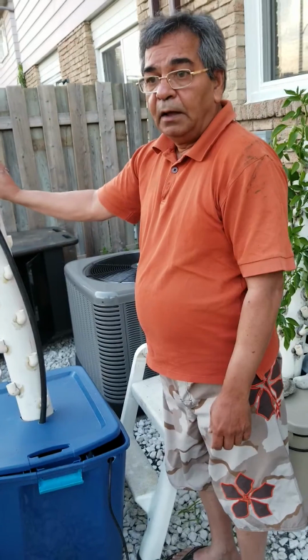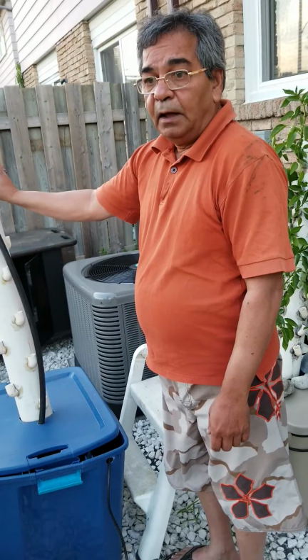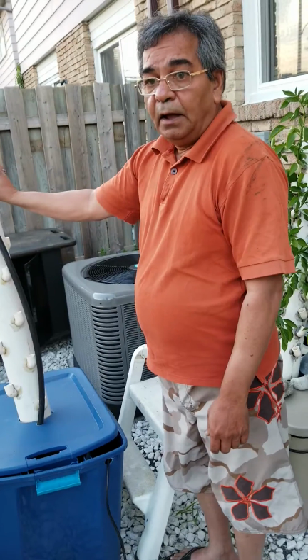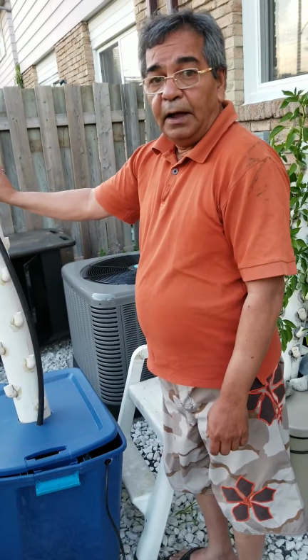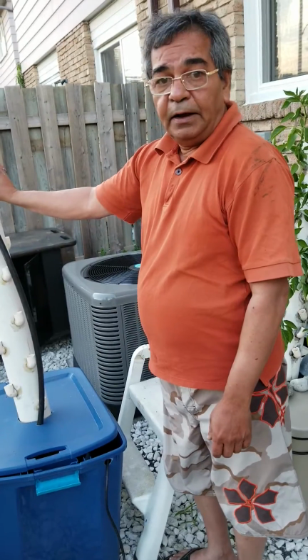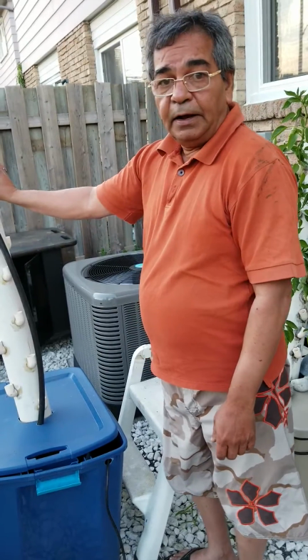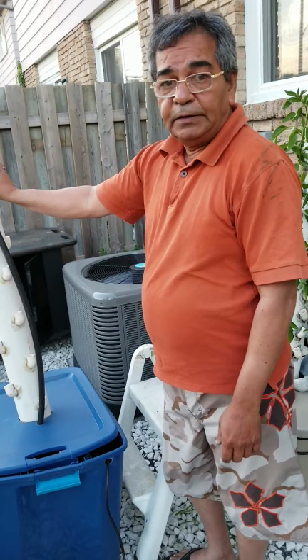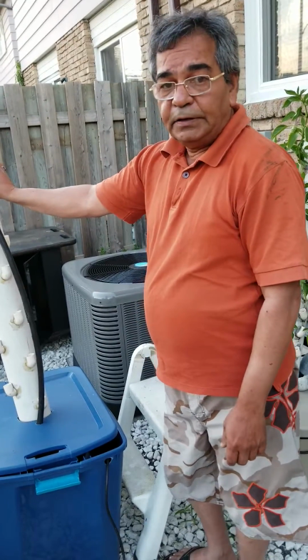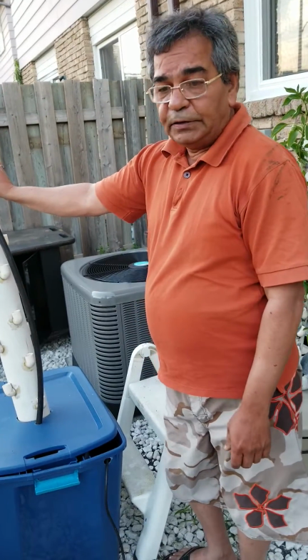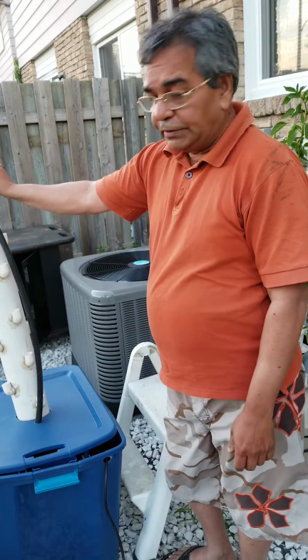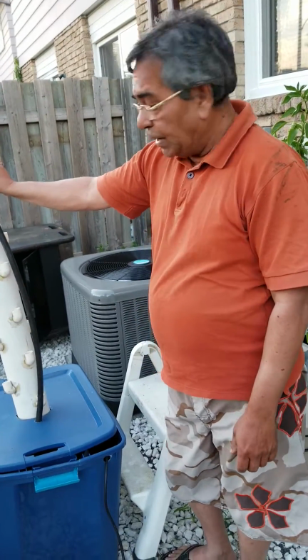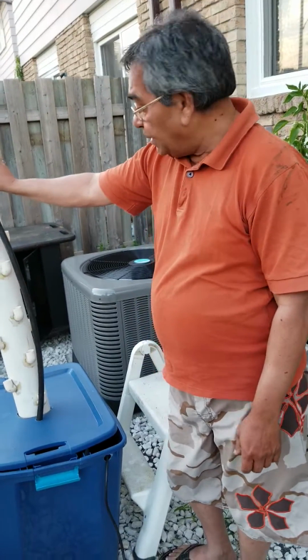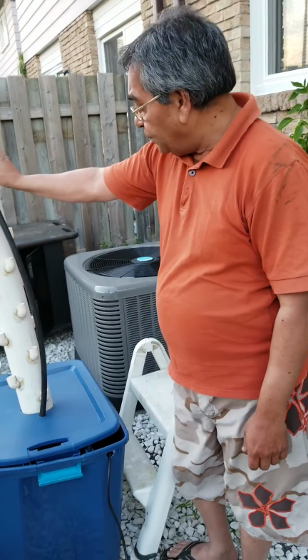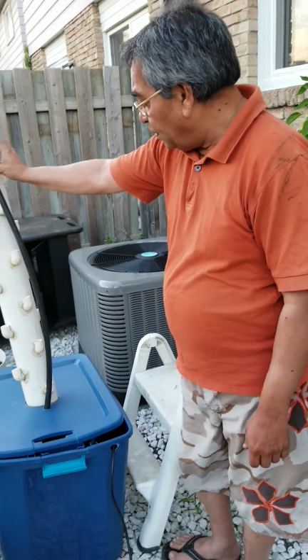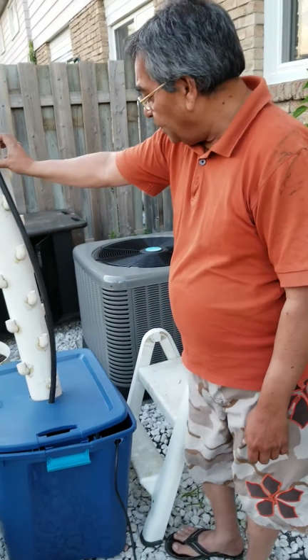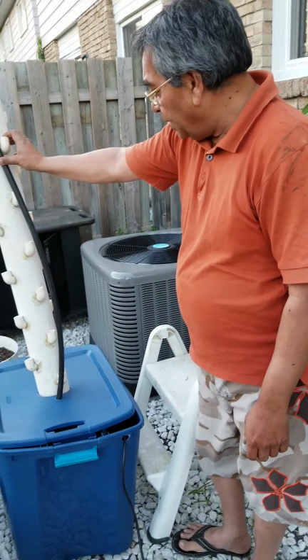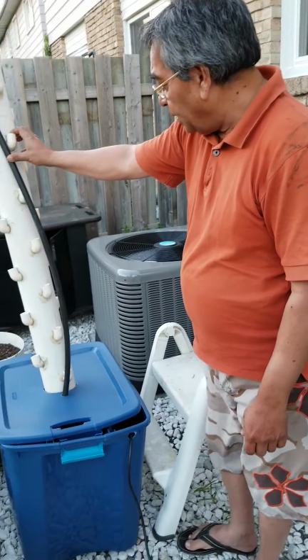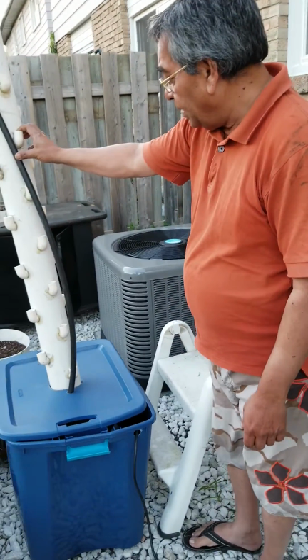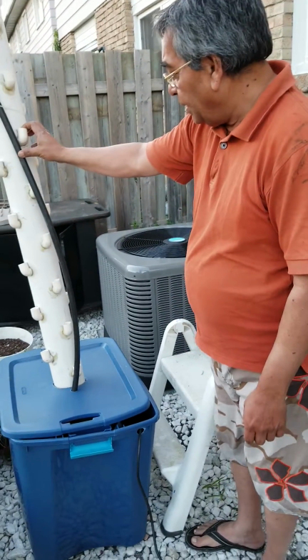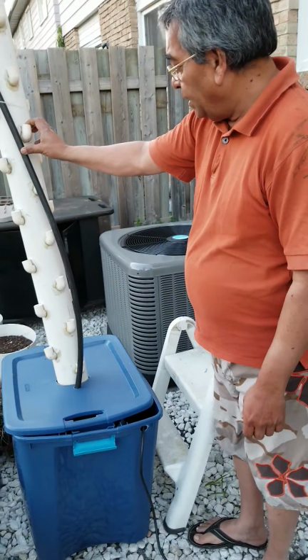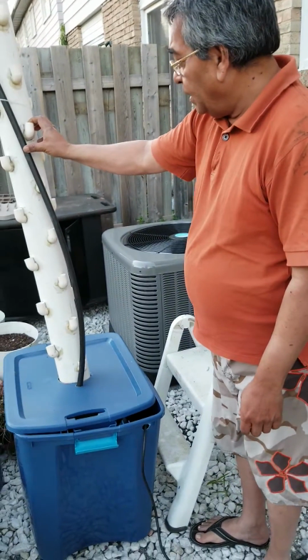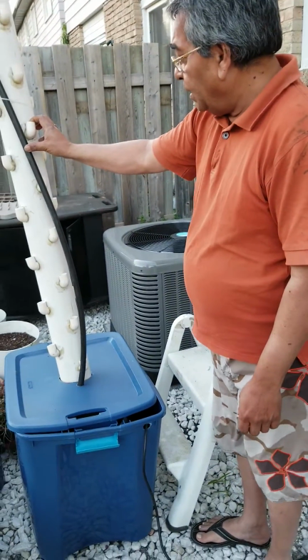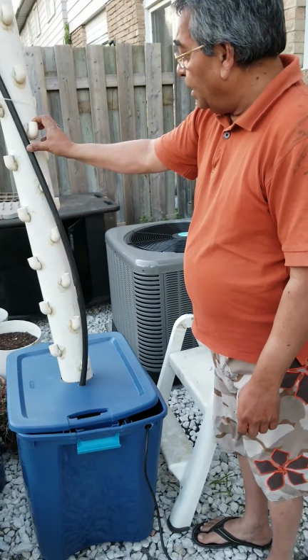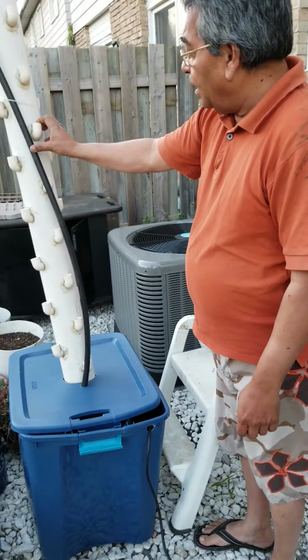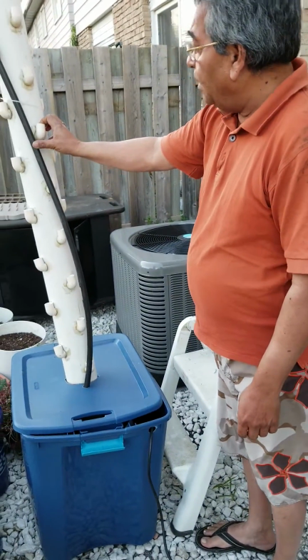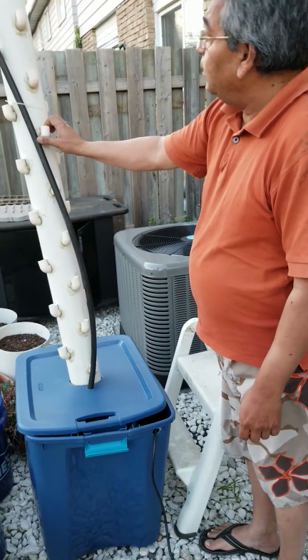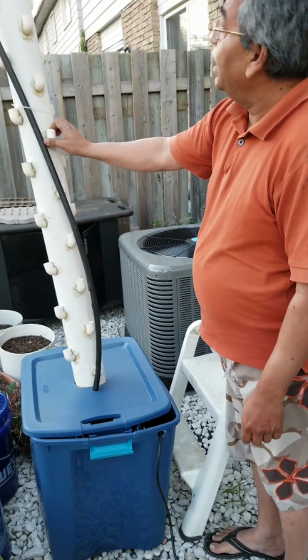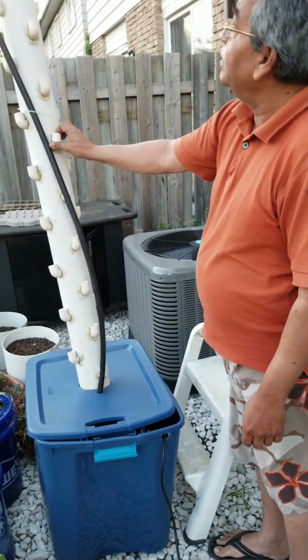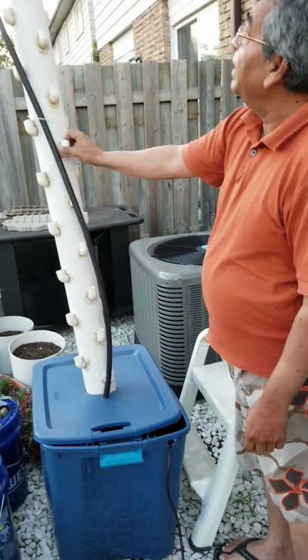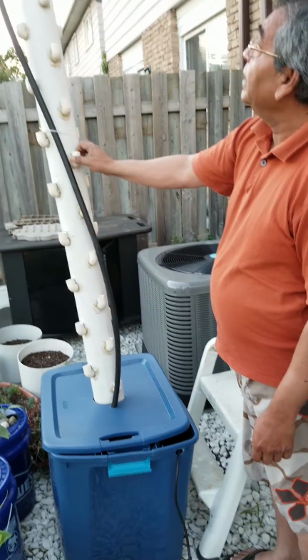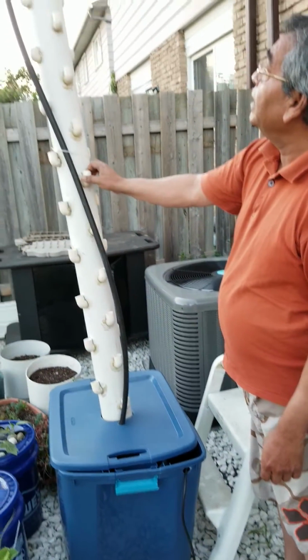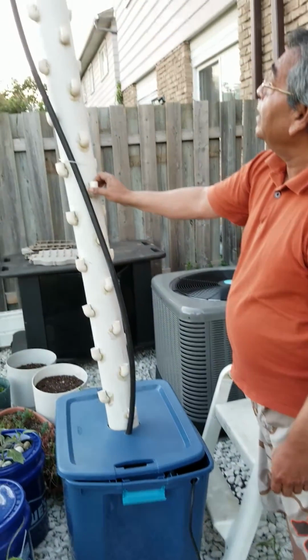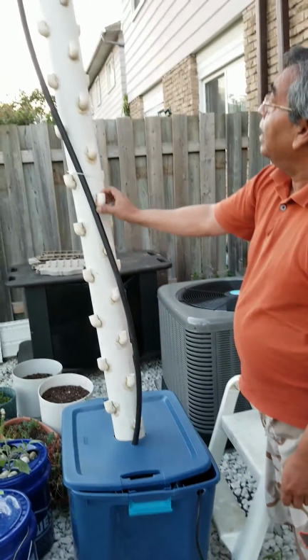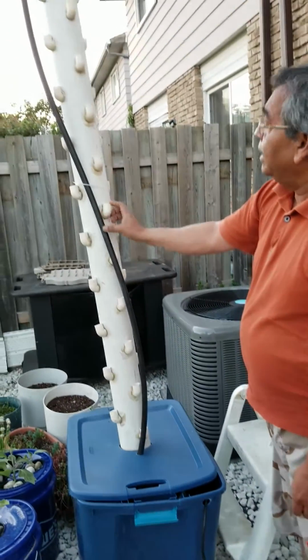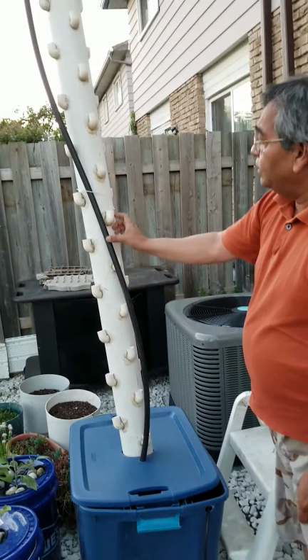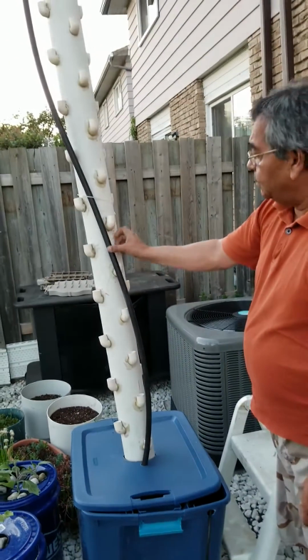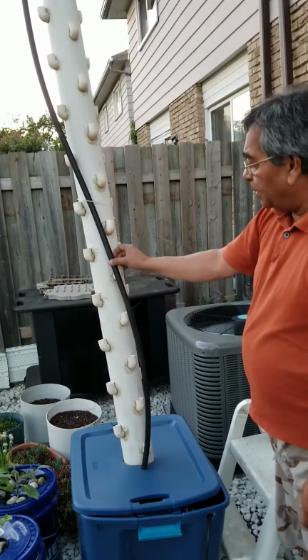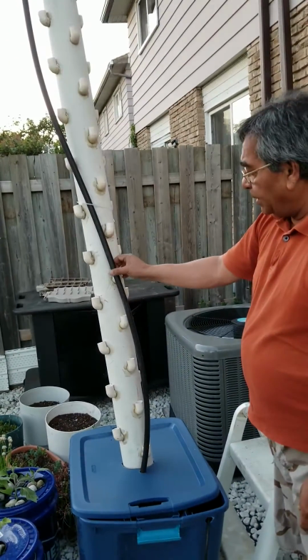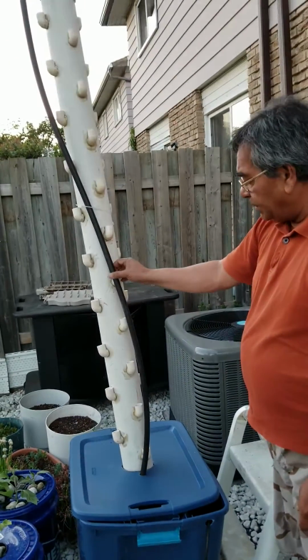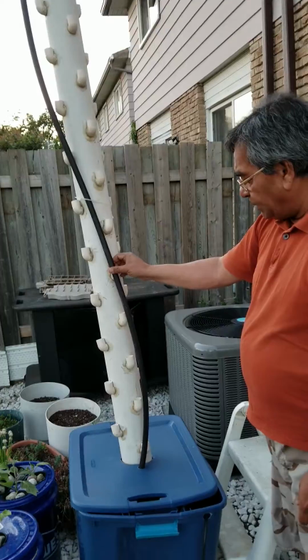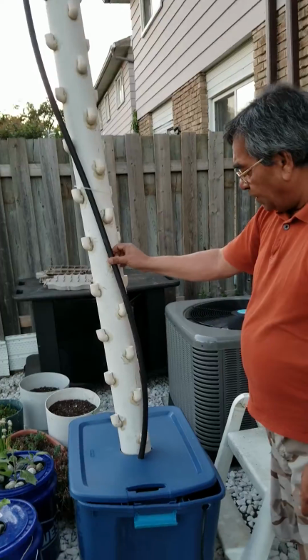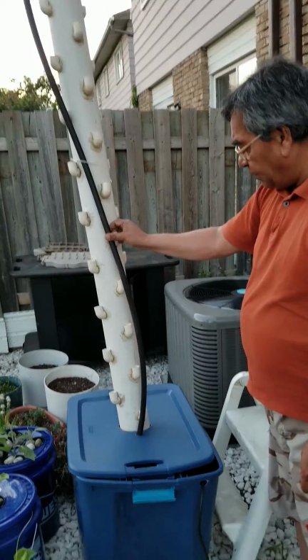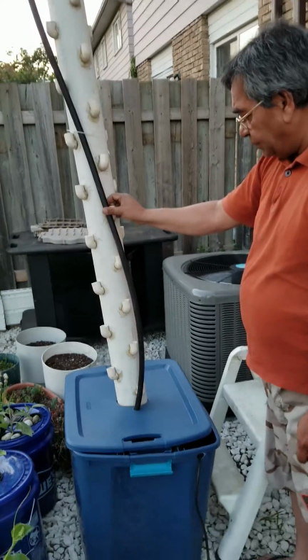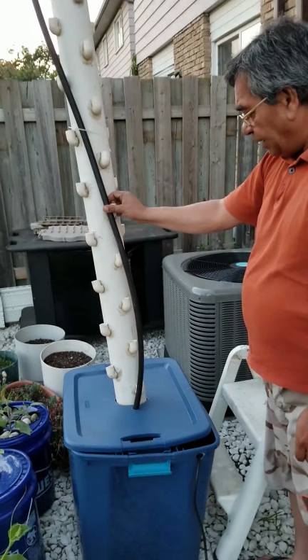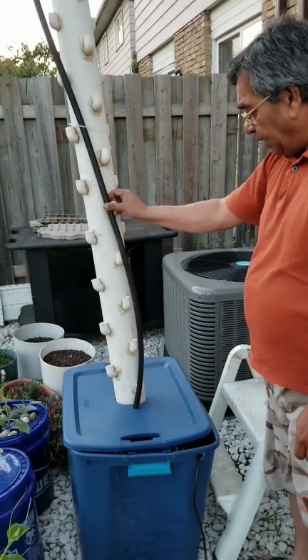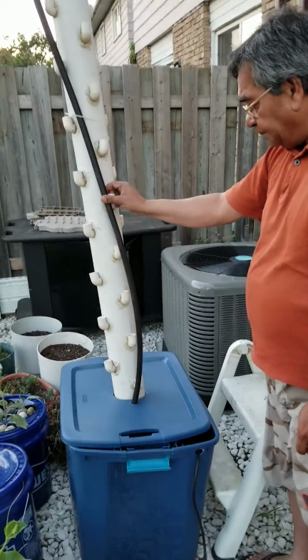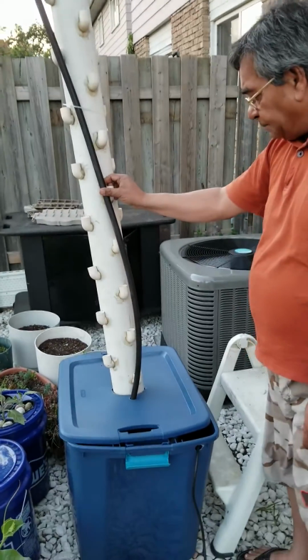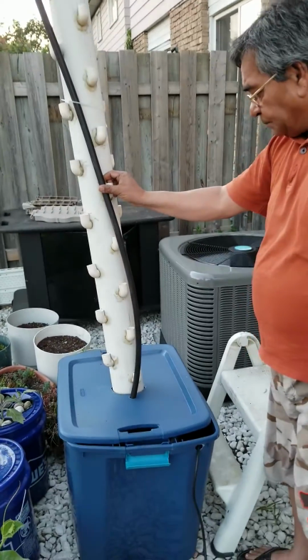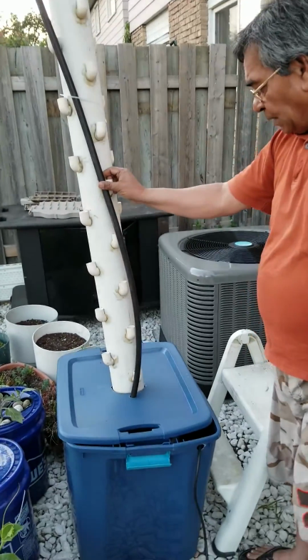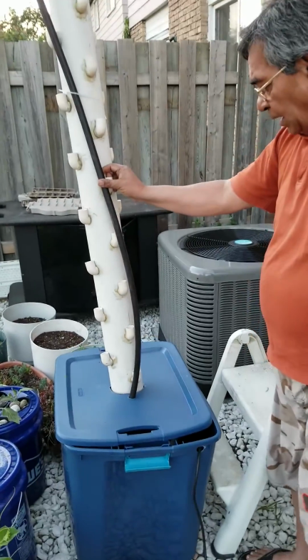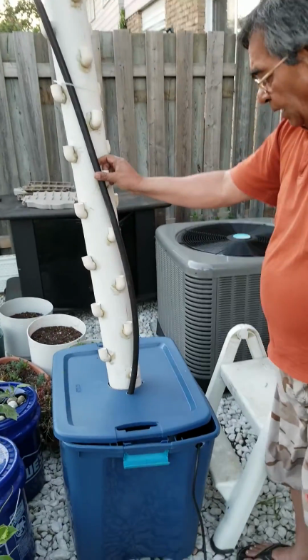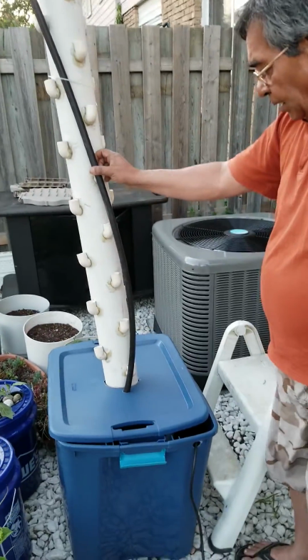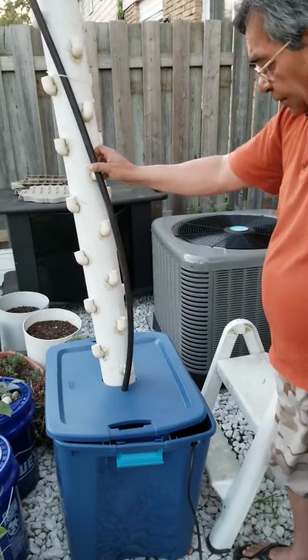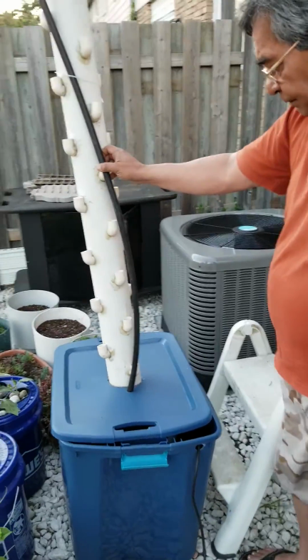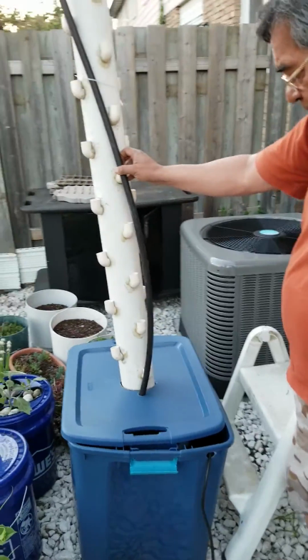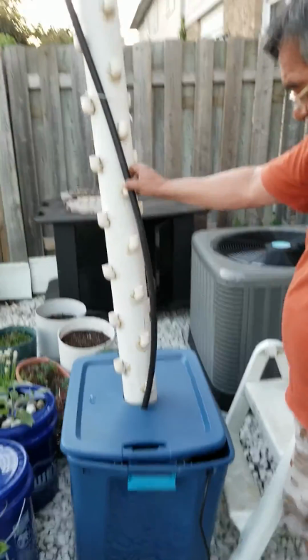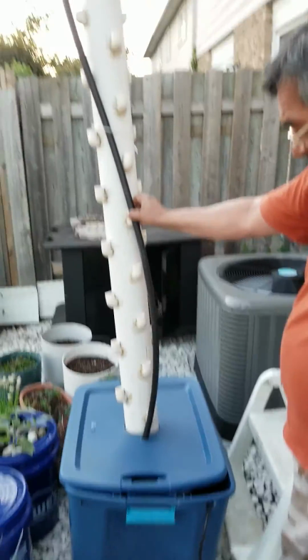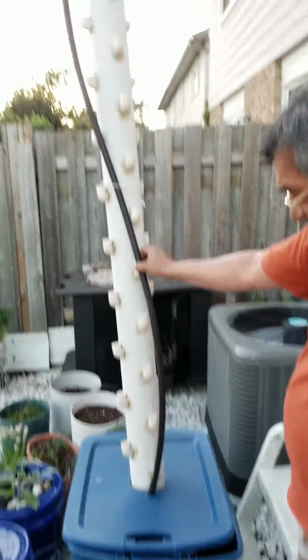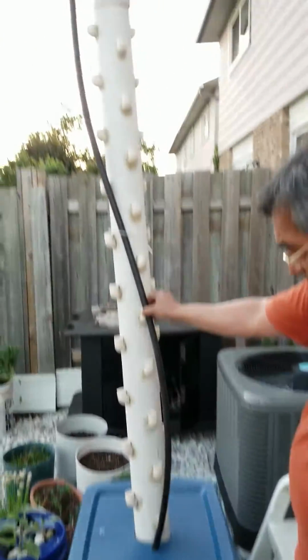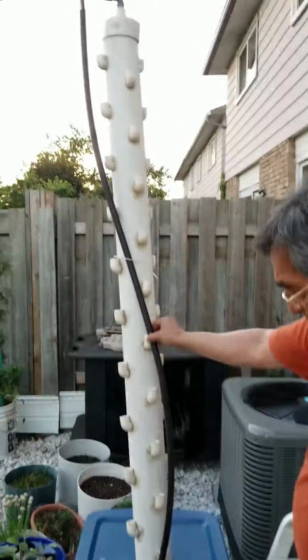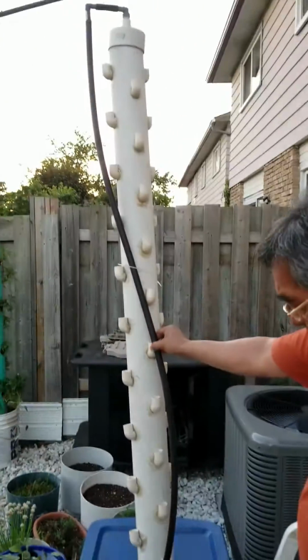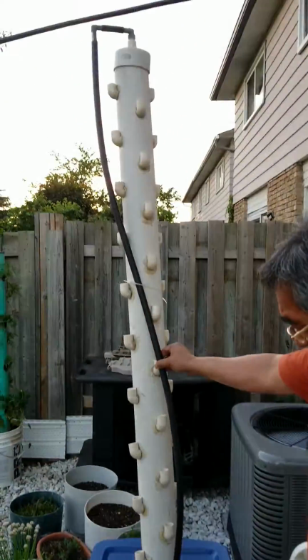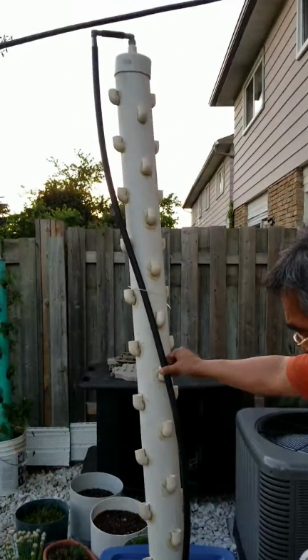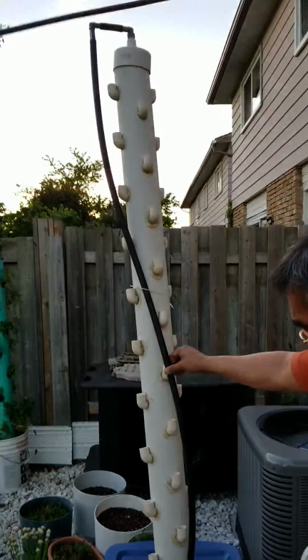Hi guys, this is Saty Varma. We are making a hydroponic tower today. We have already made it, so I just wanted to explain how I did that.